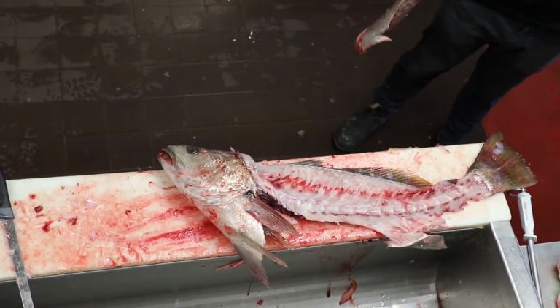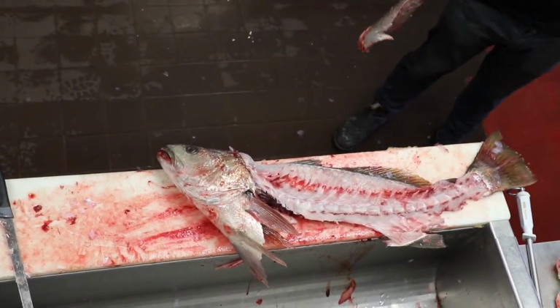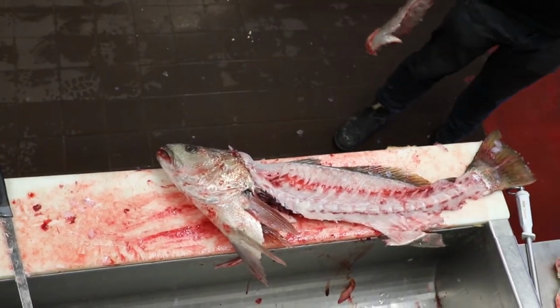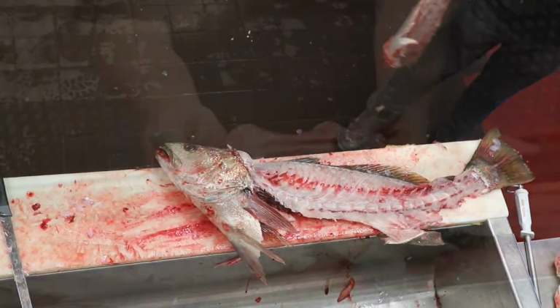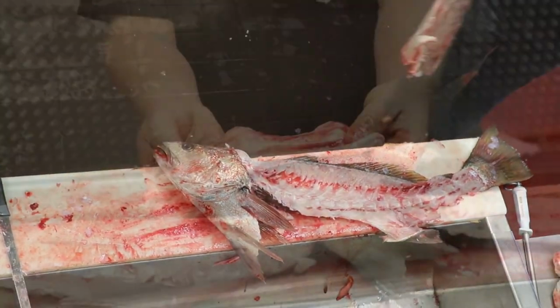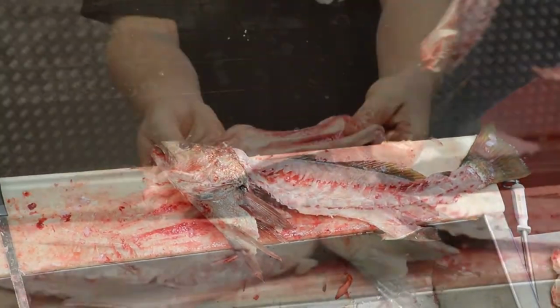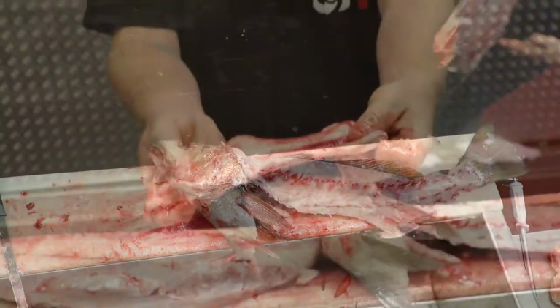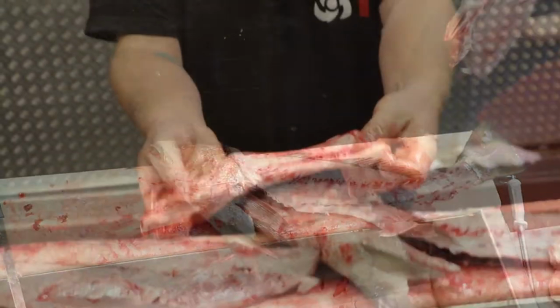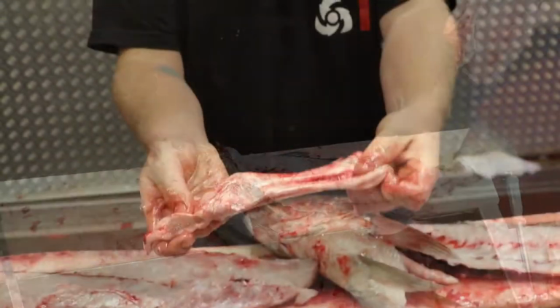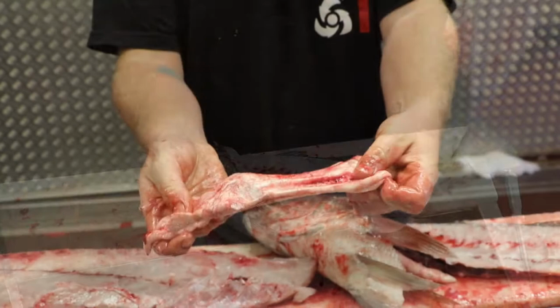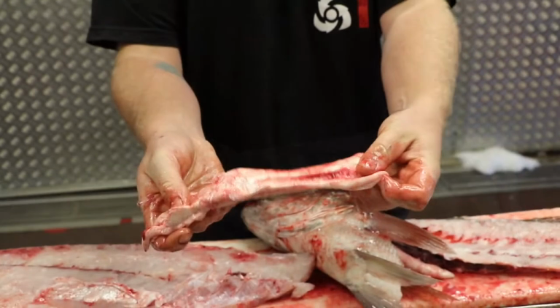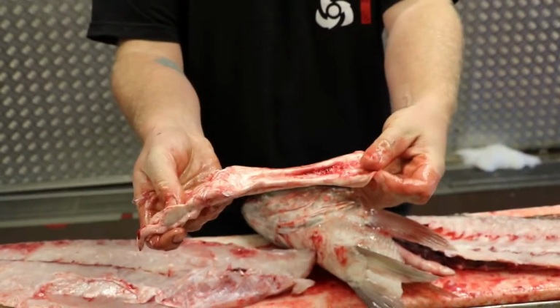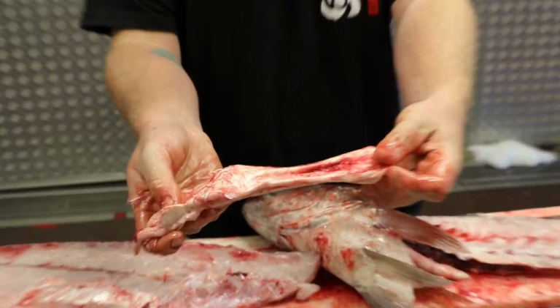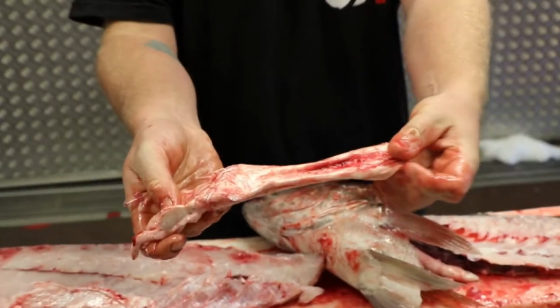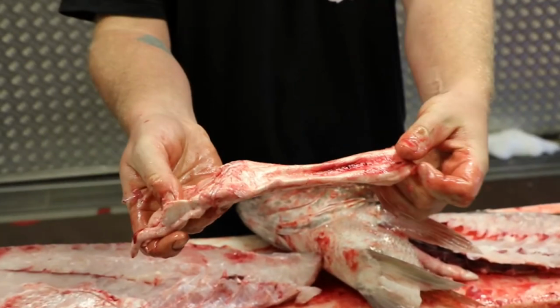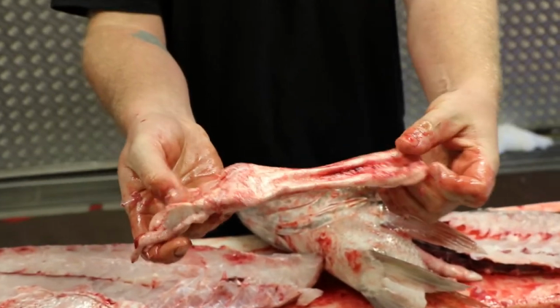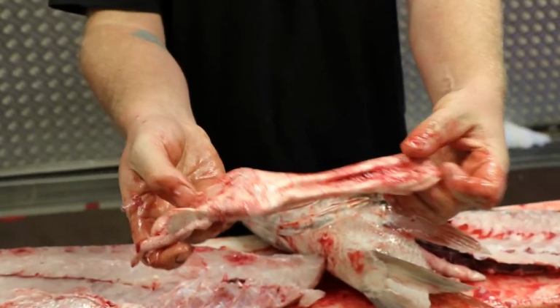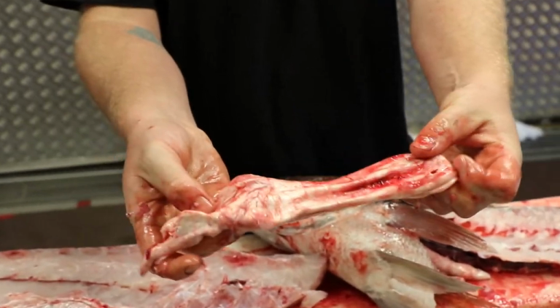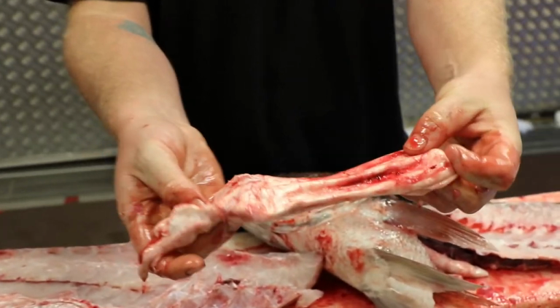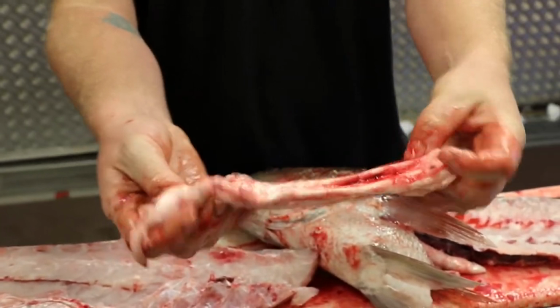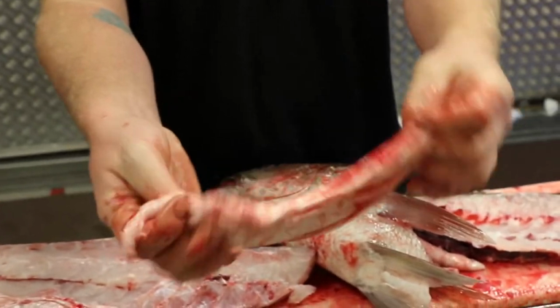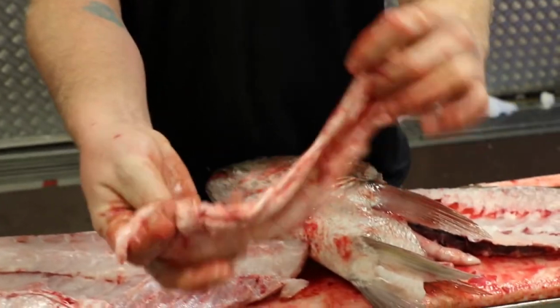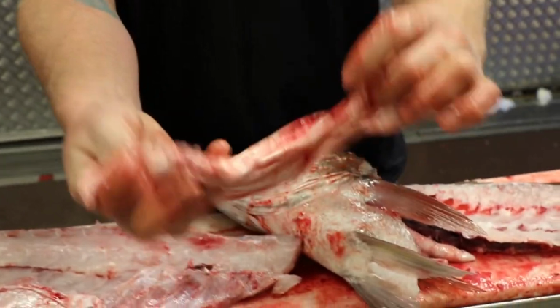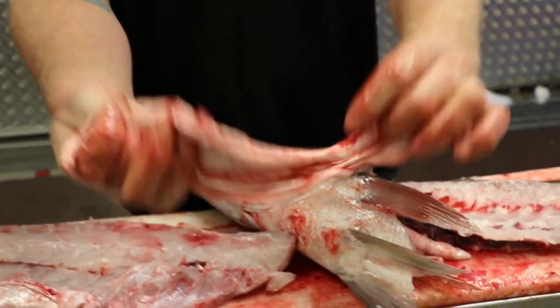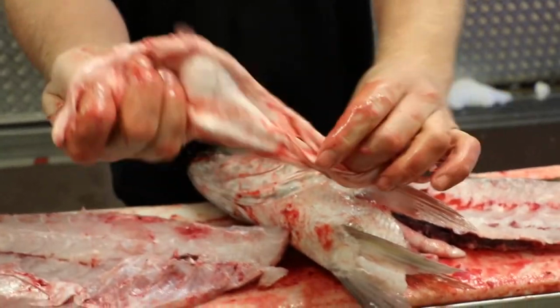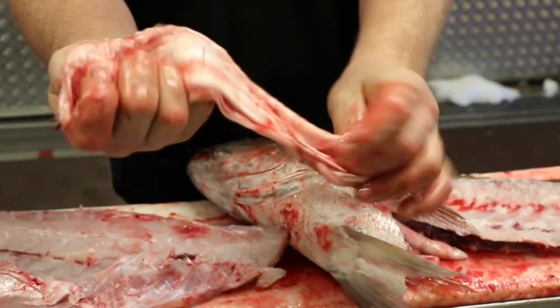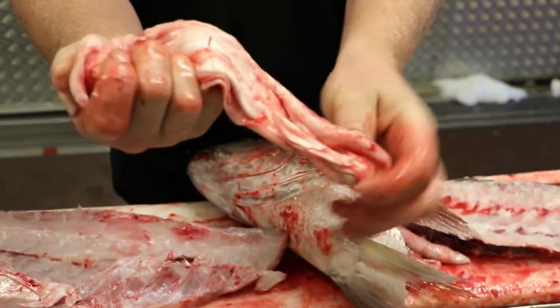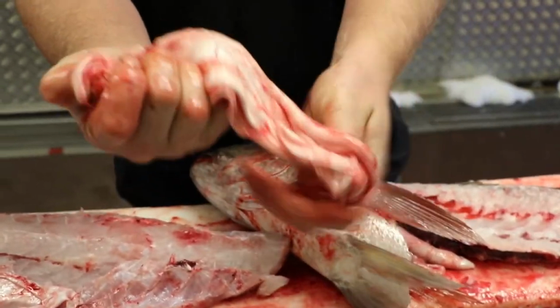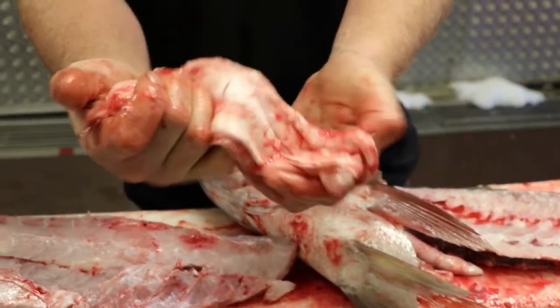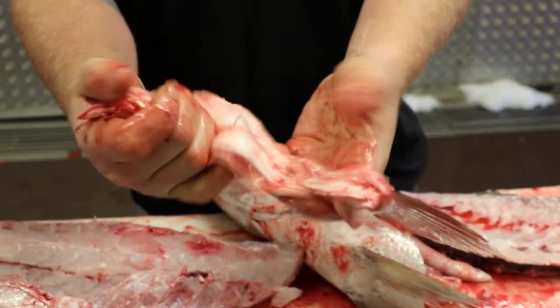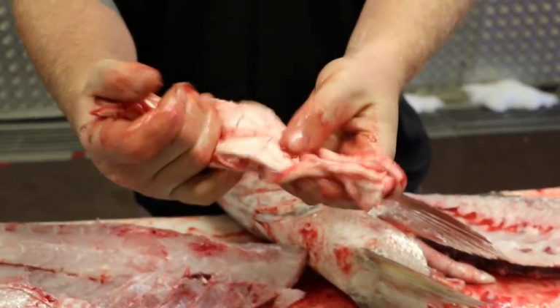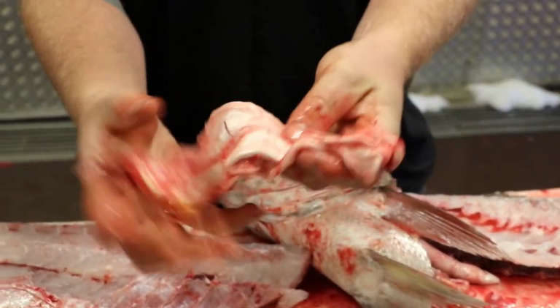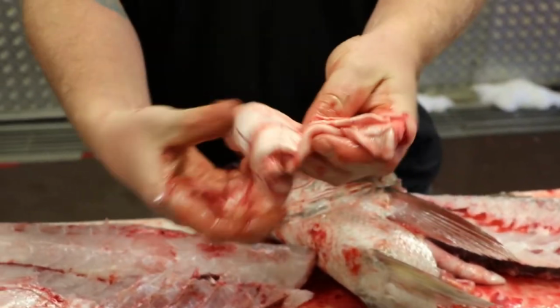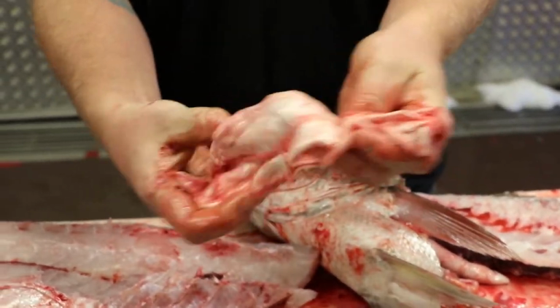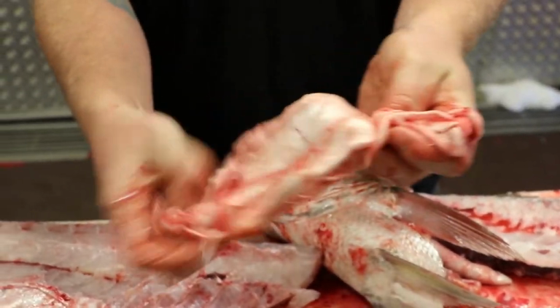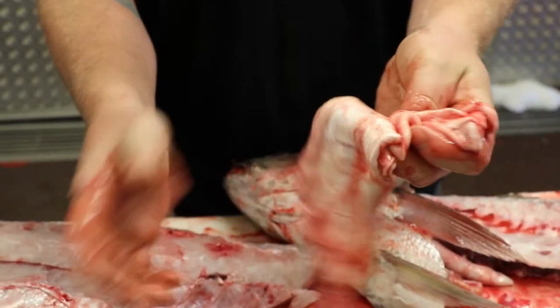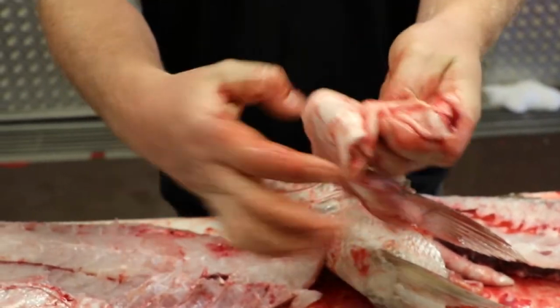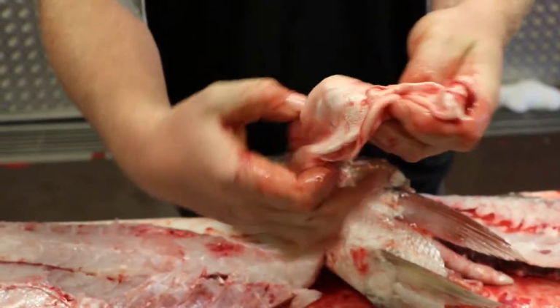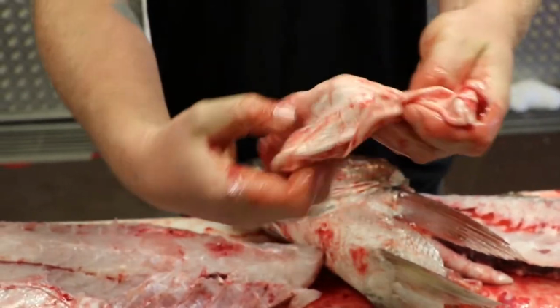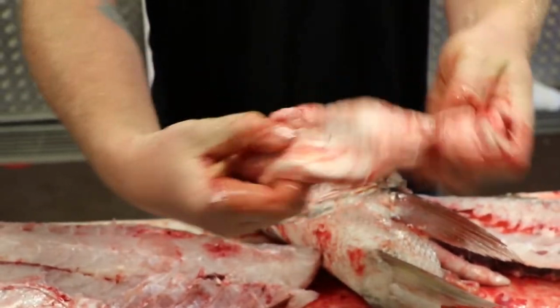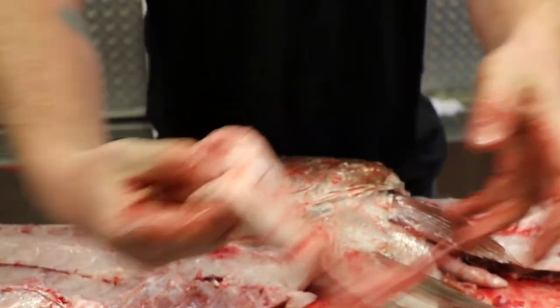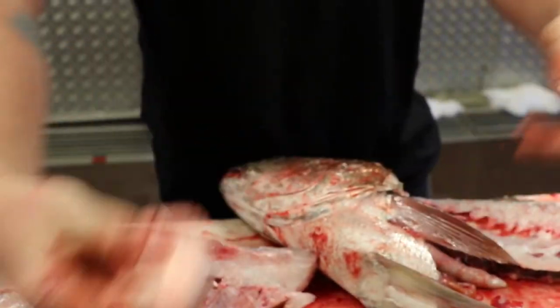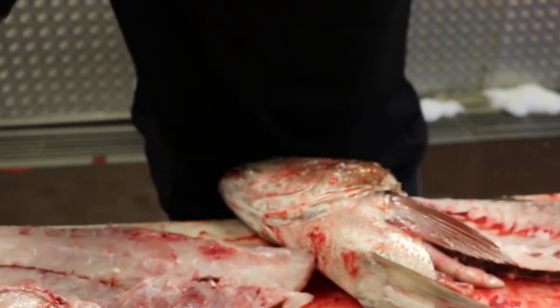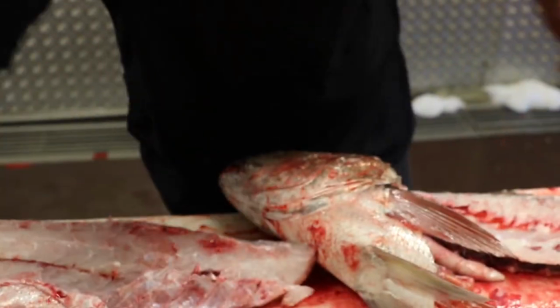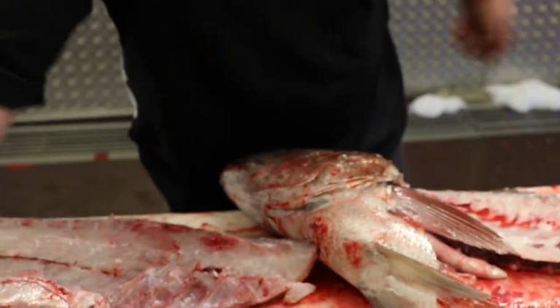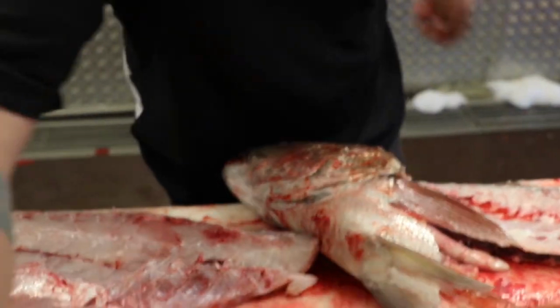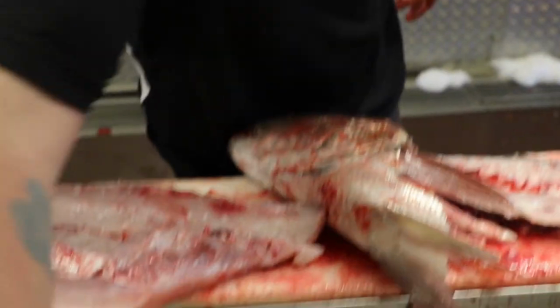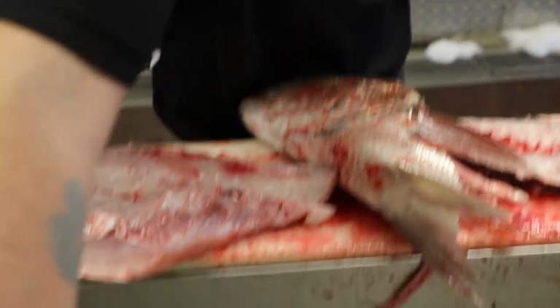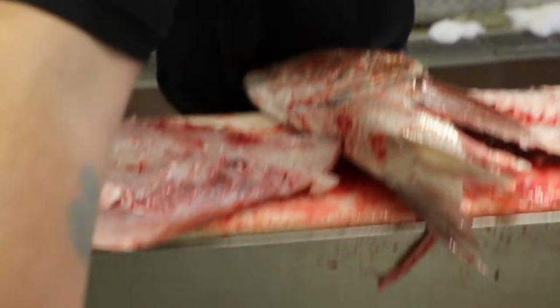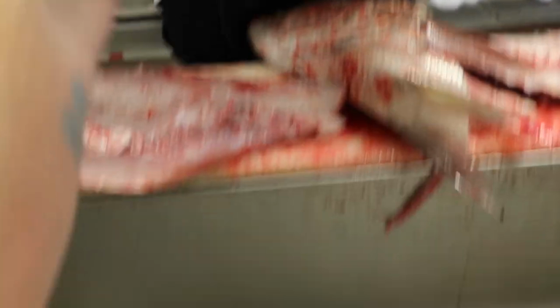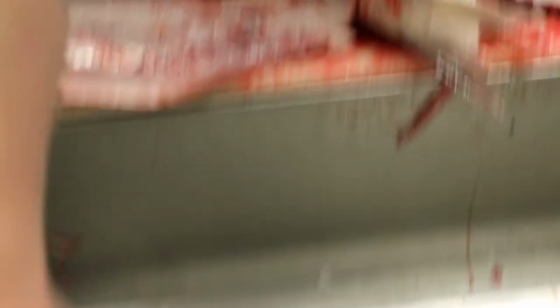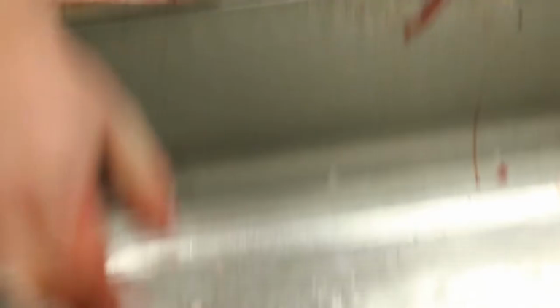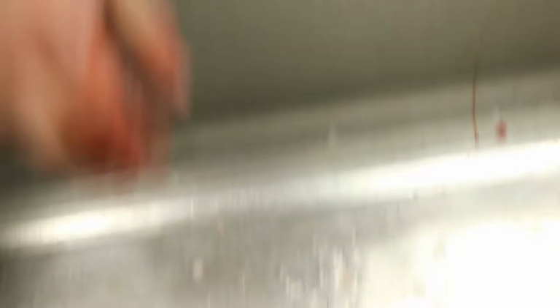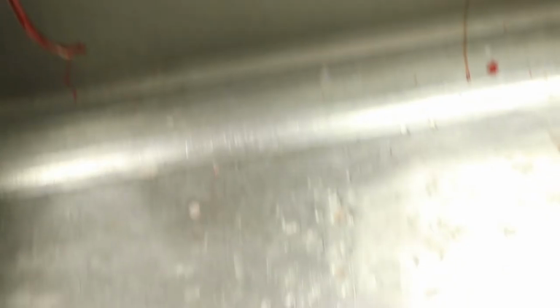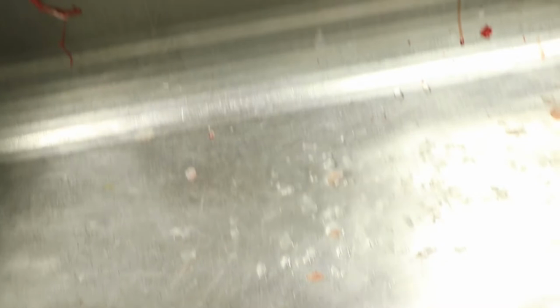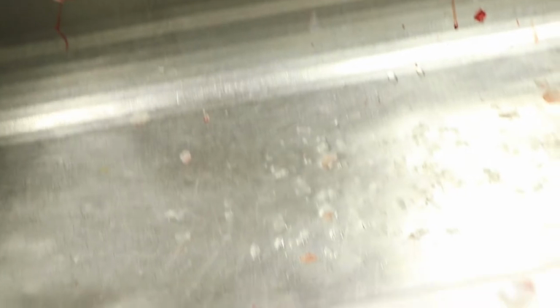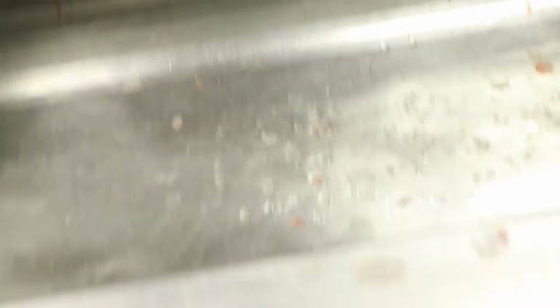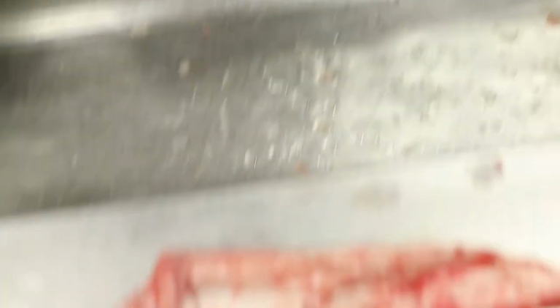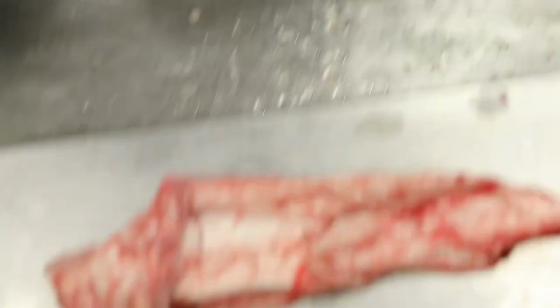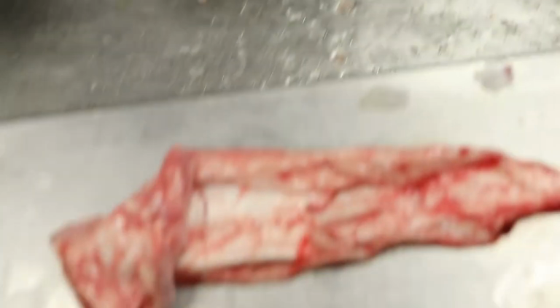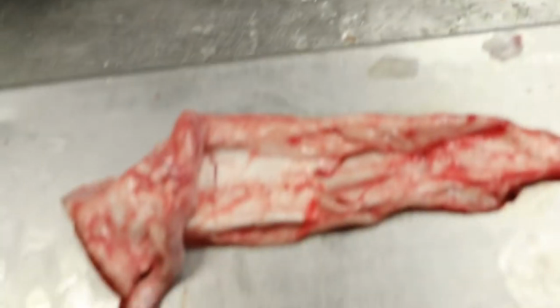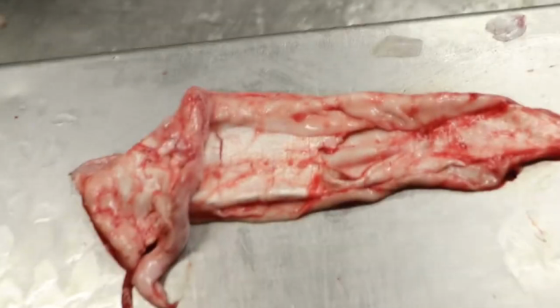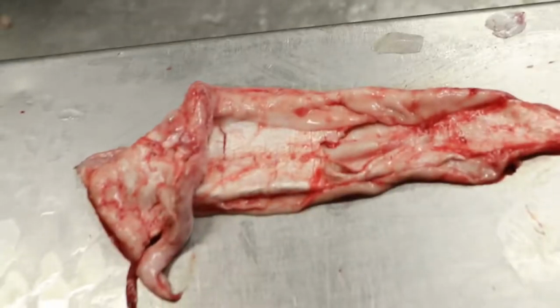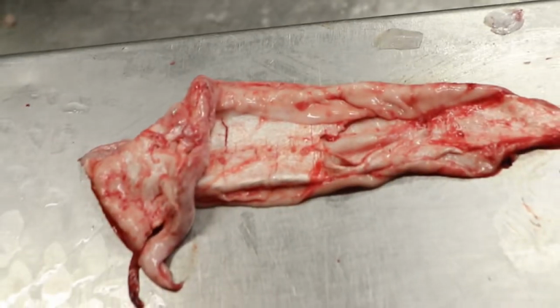Swim bladder — Chinese love it, they put it in a soup, and you can deep fry it and it puffs up like a chip.